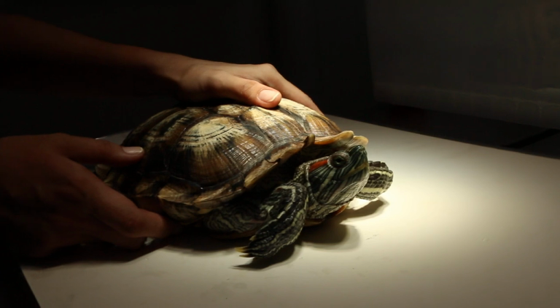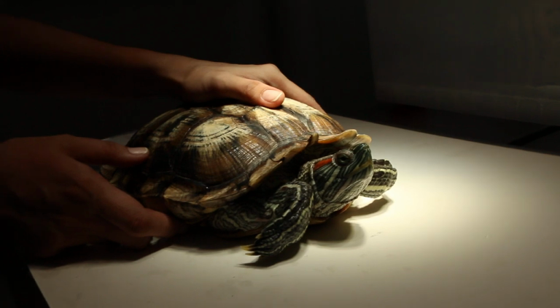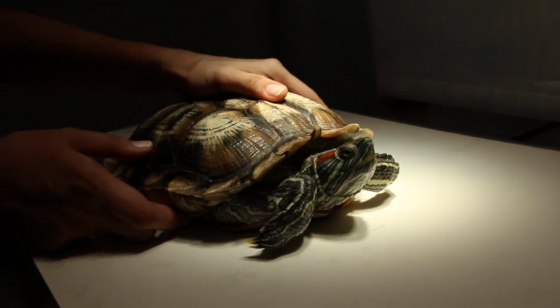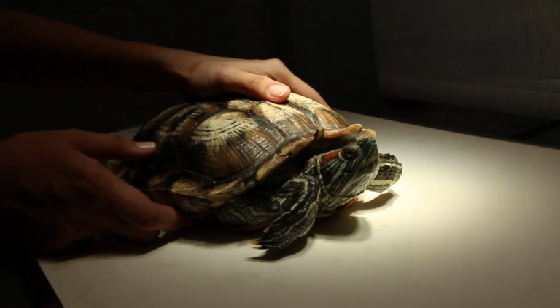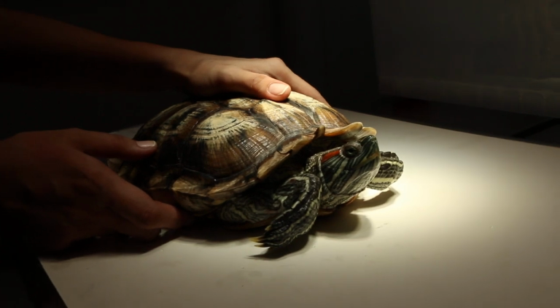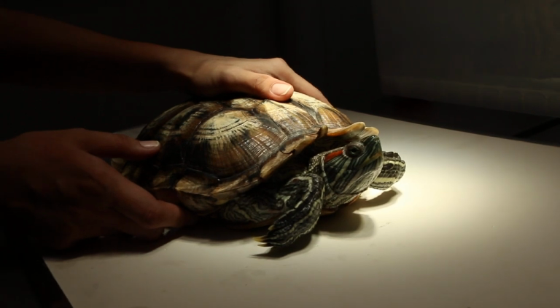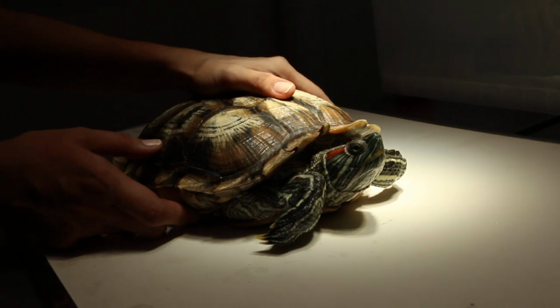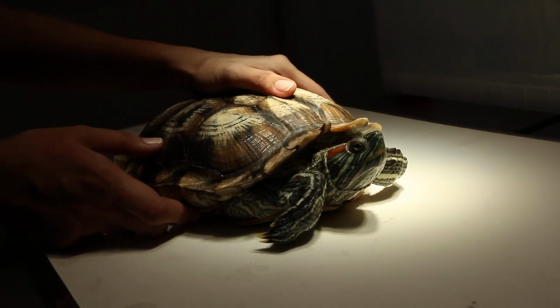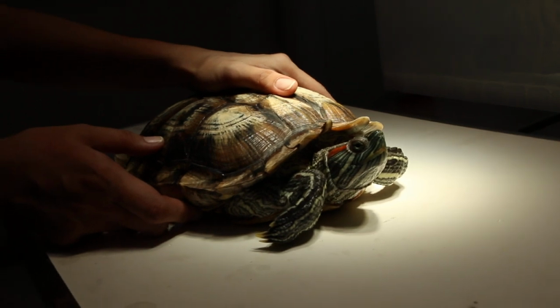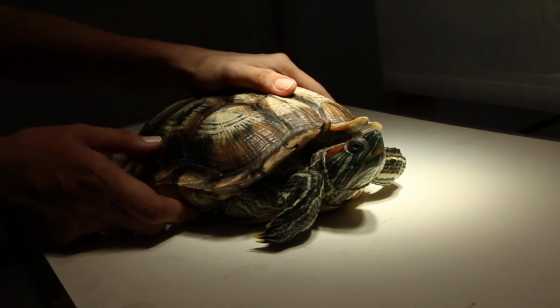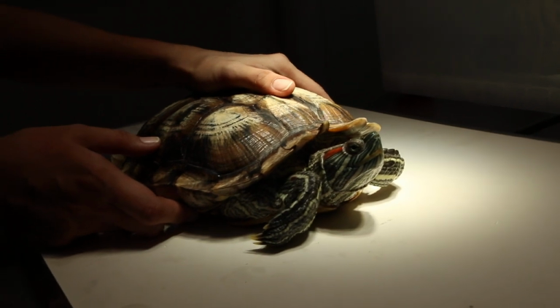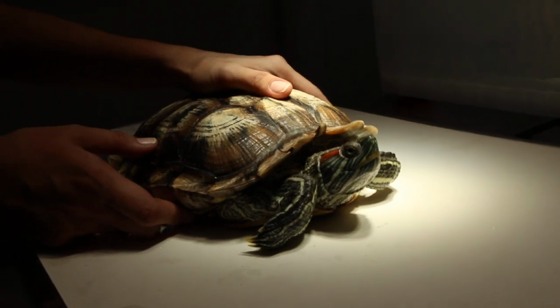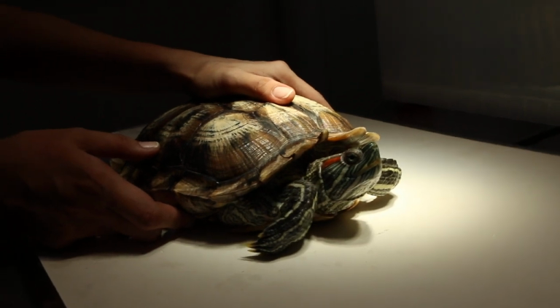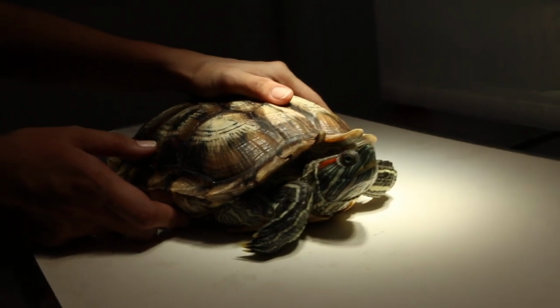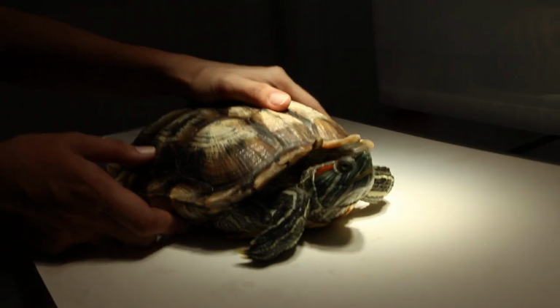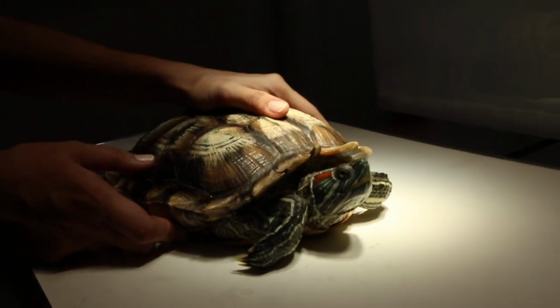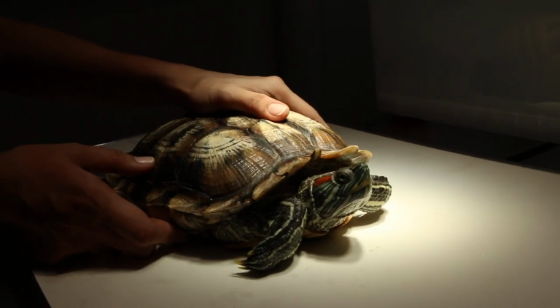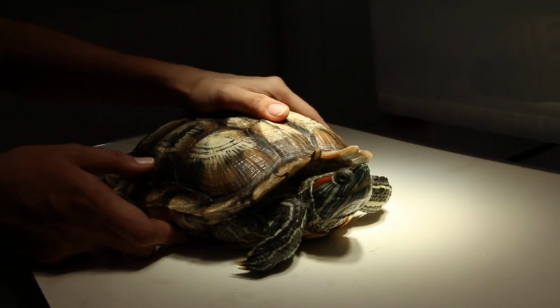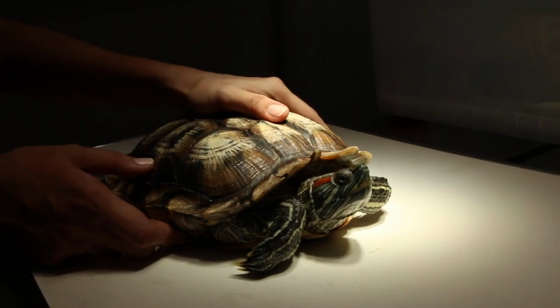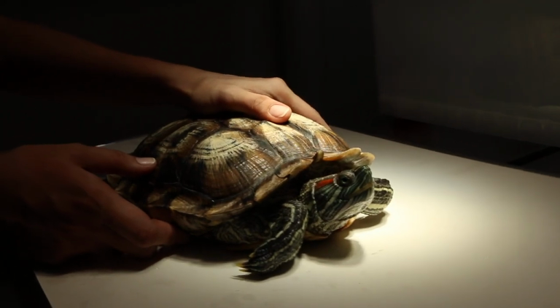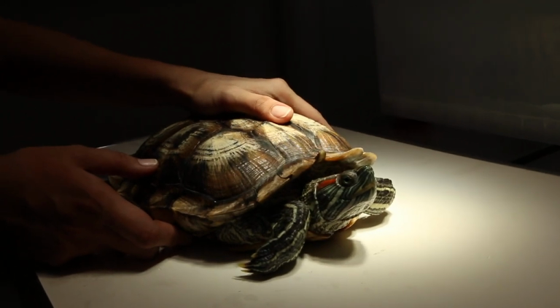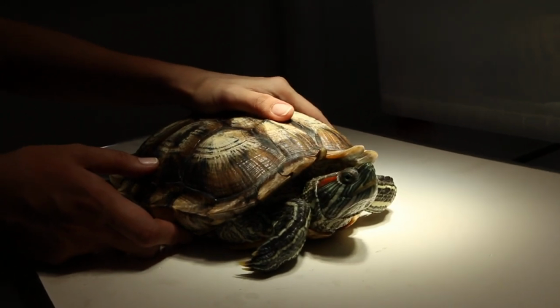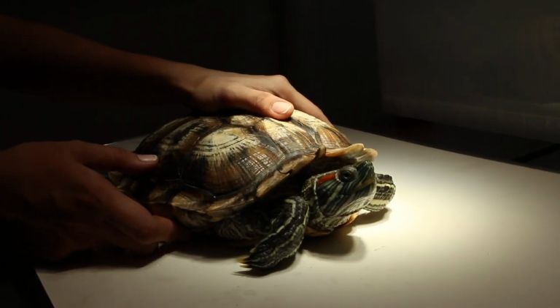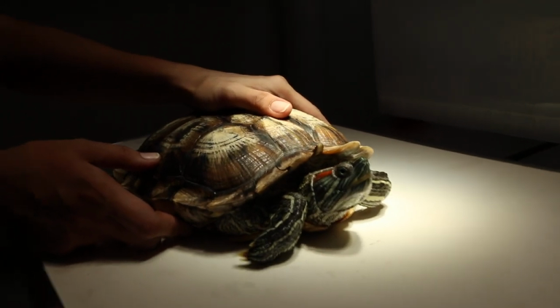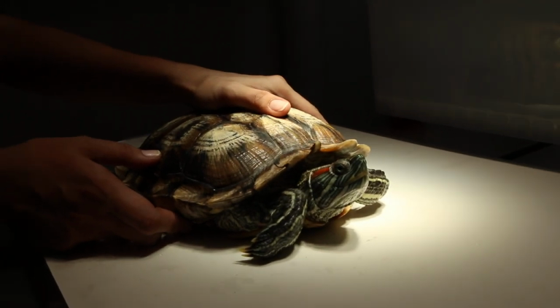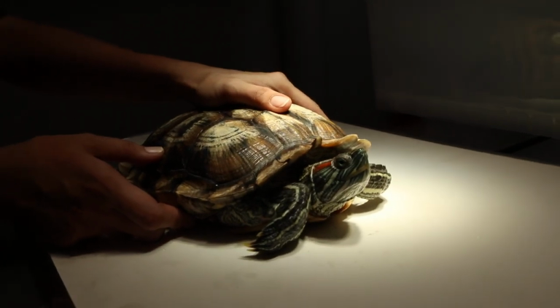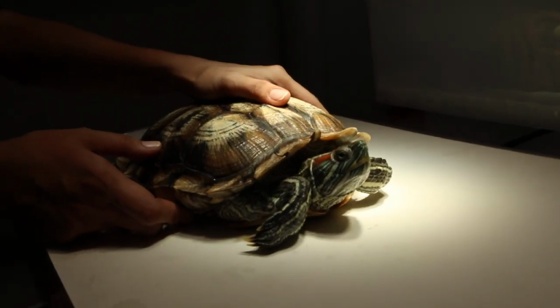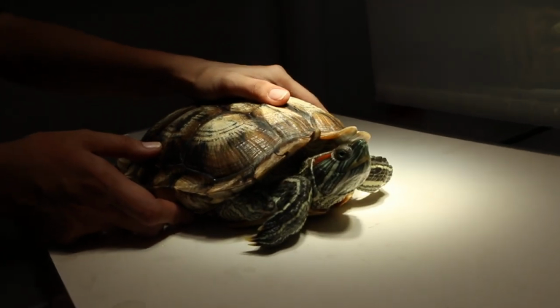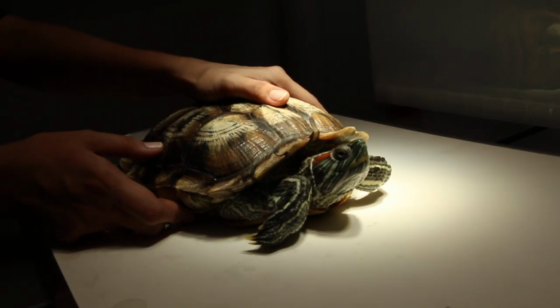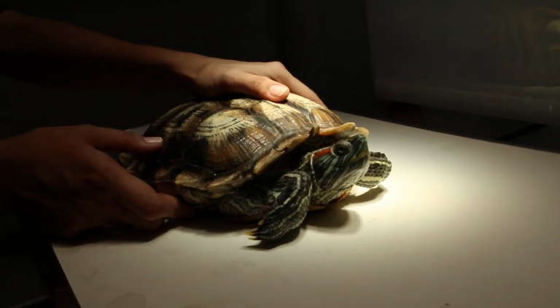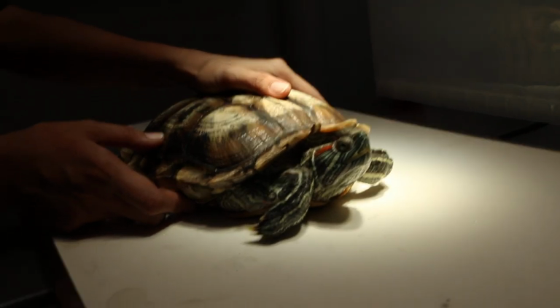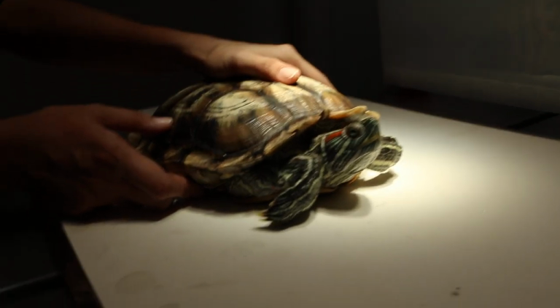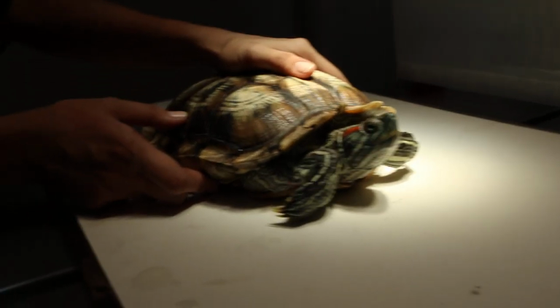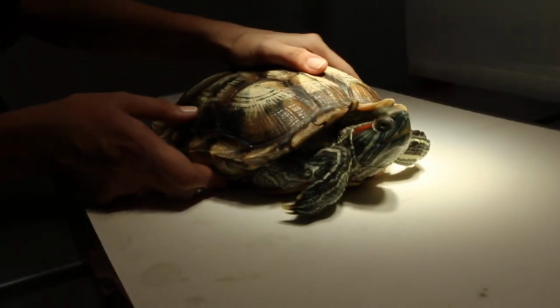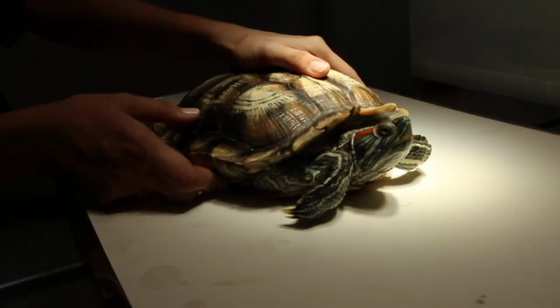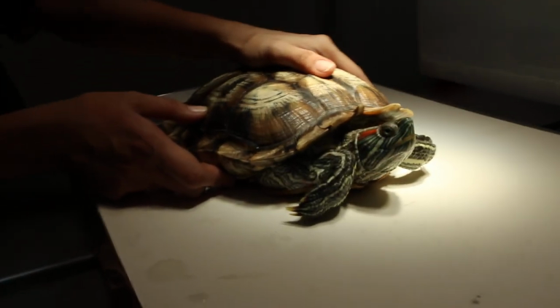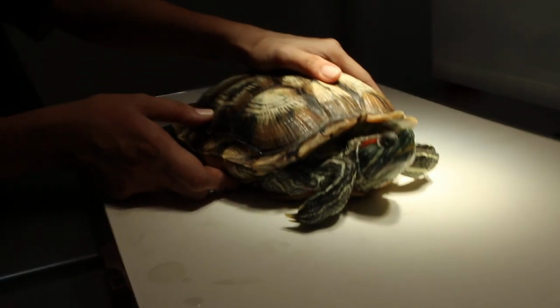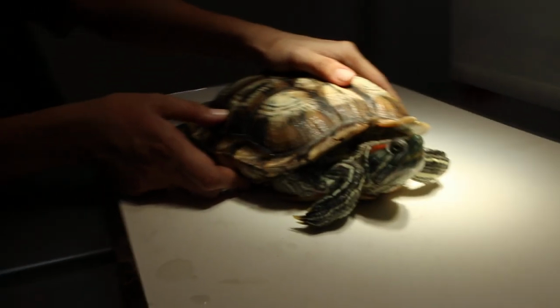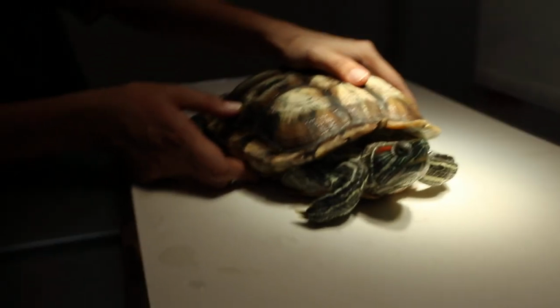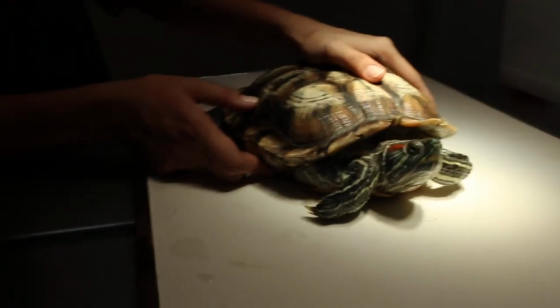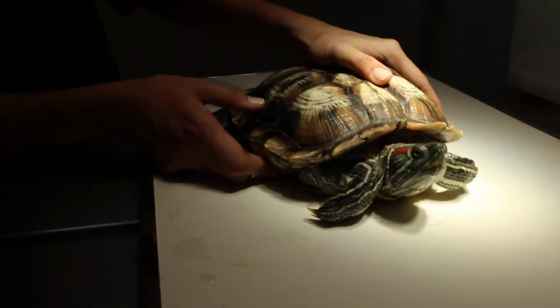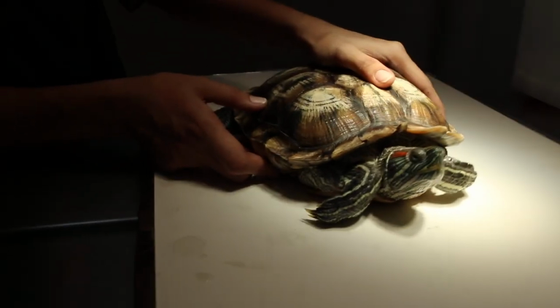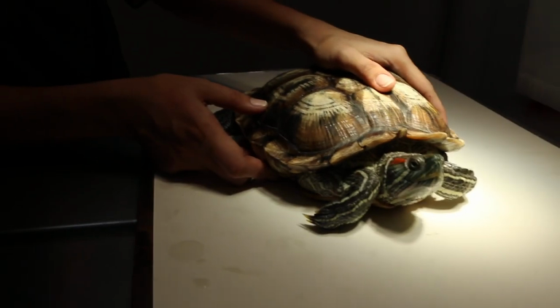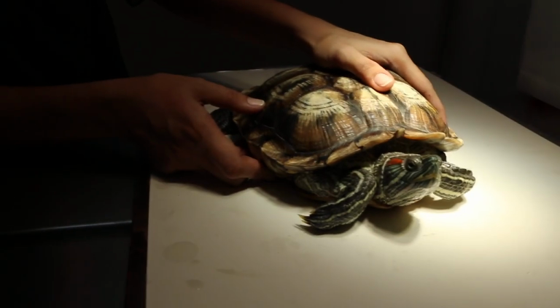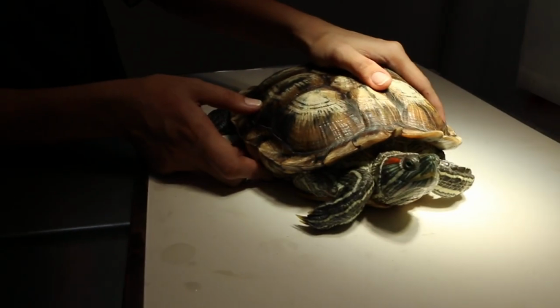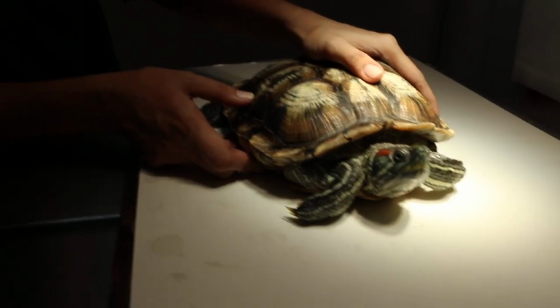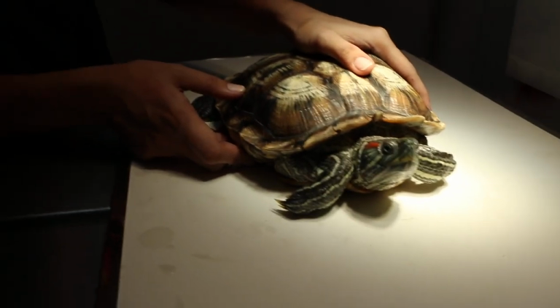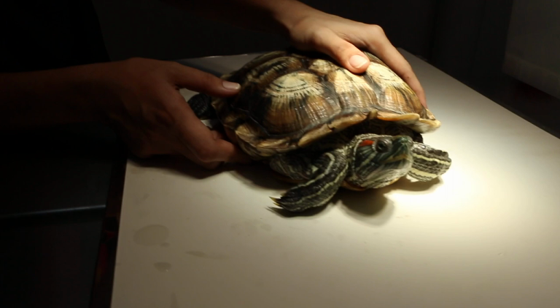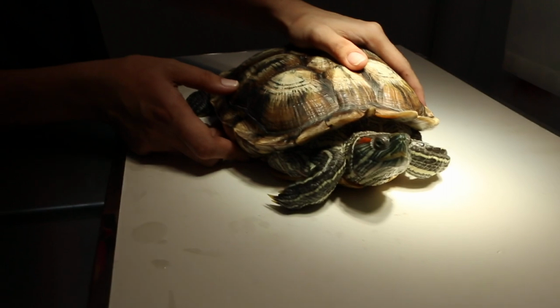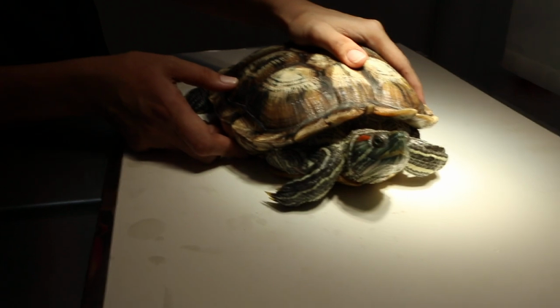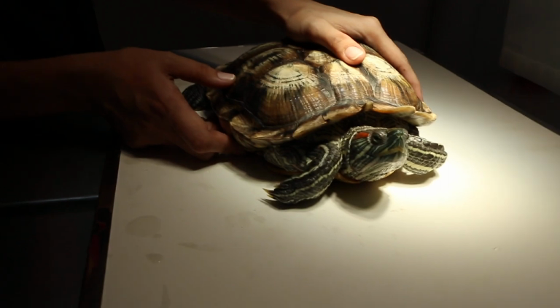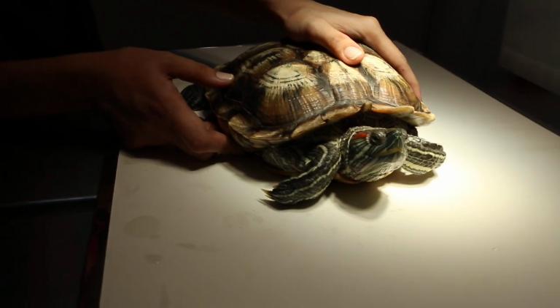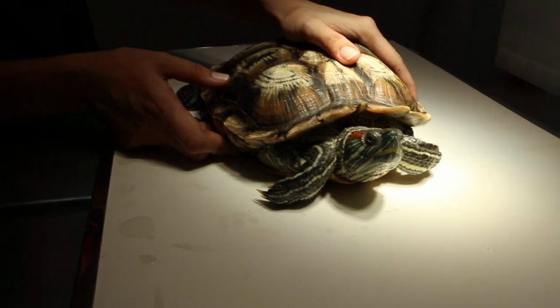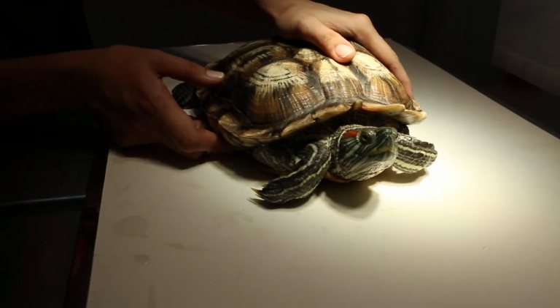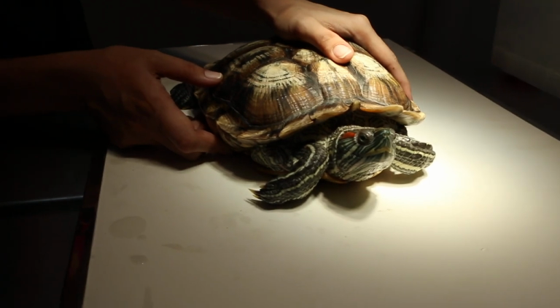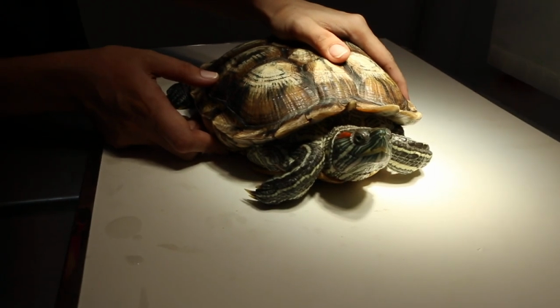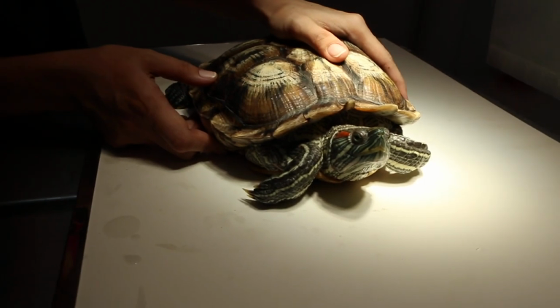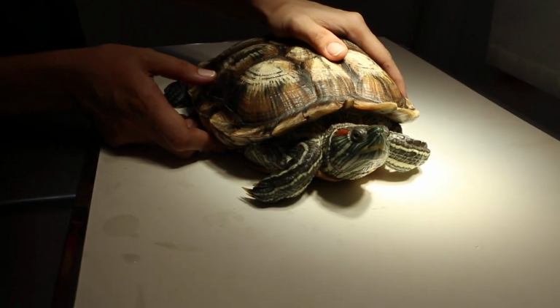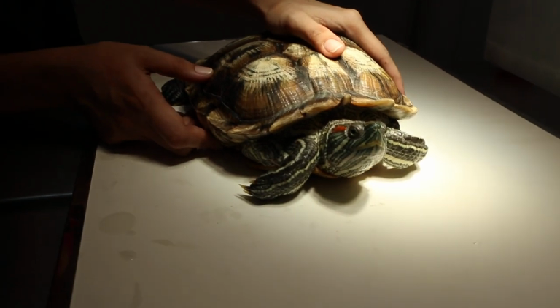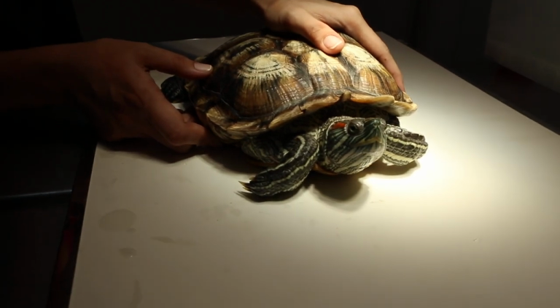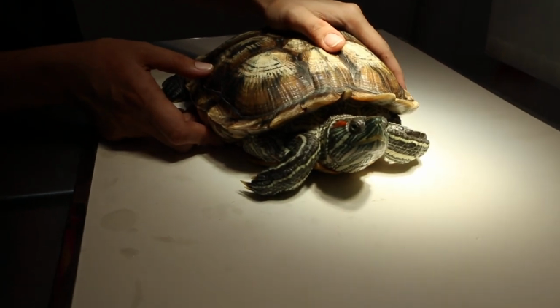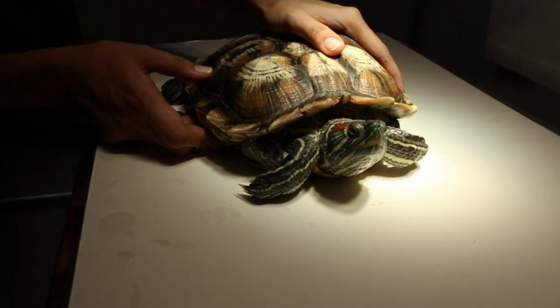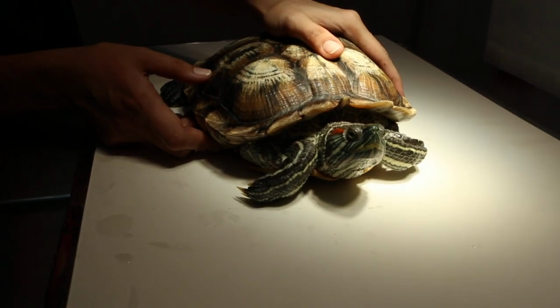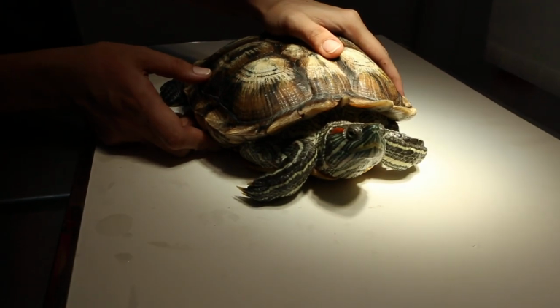This is 18 June 2018, Monday. This is a female red-eared slider, 3 years old, 1.89 kg.